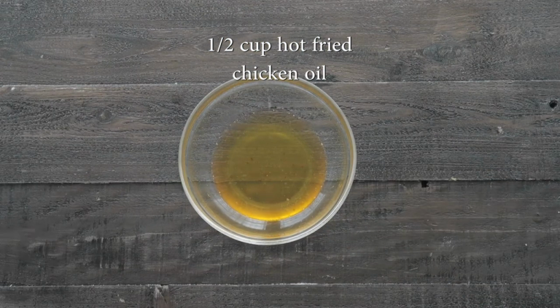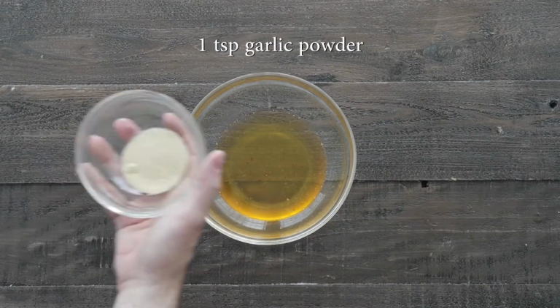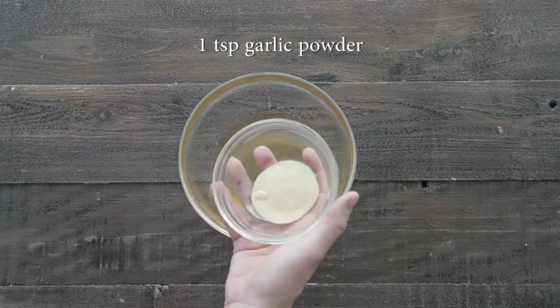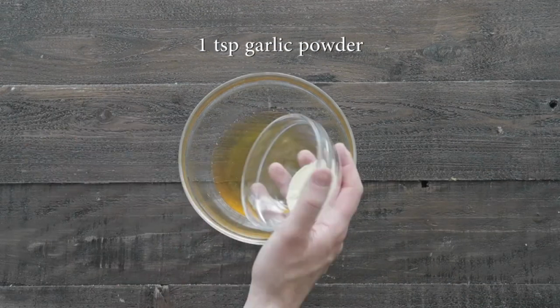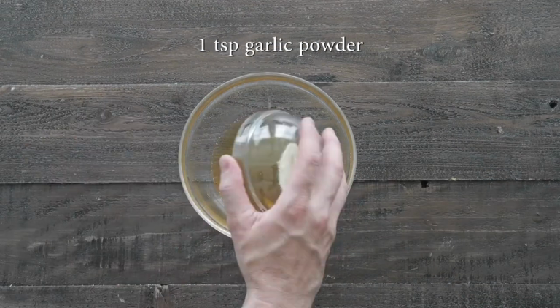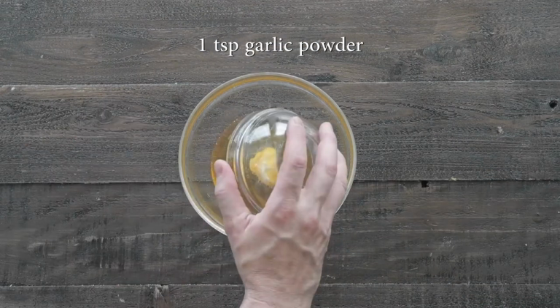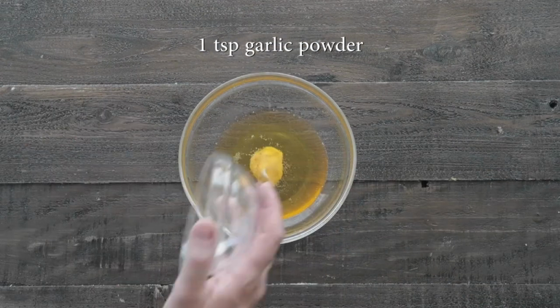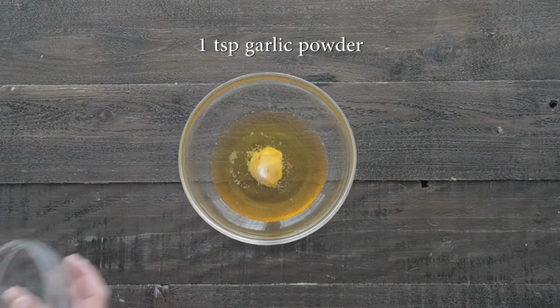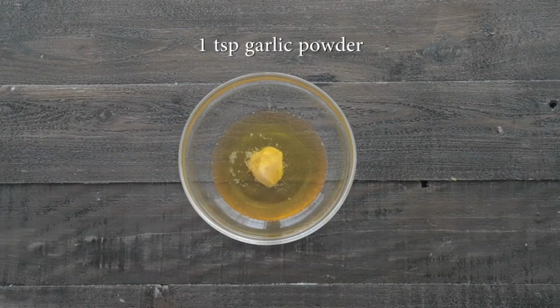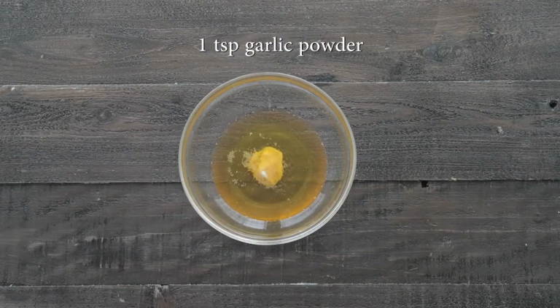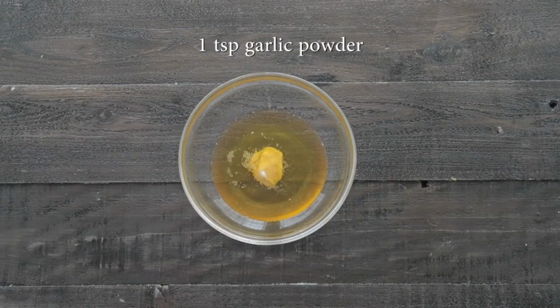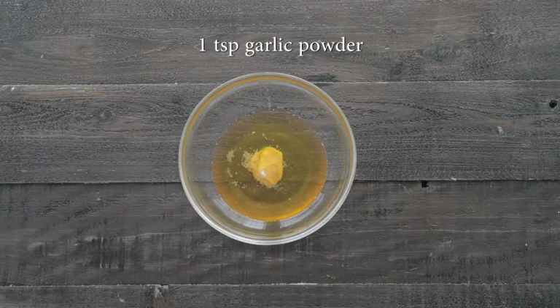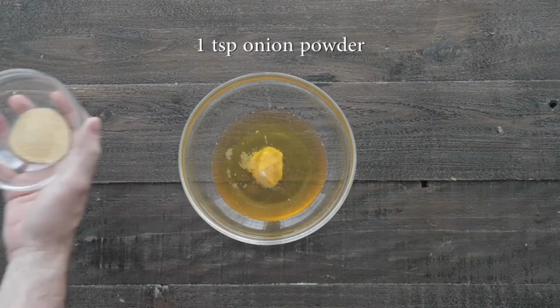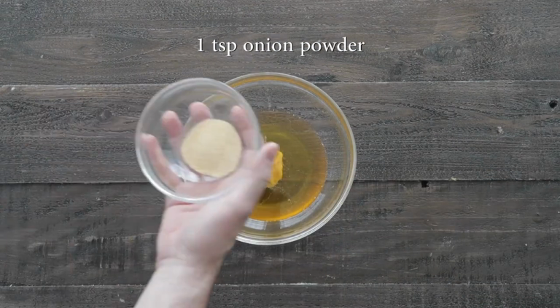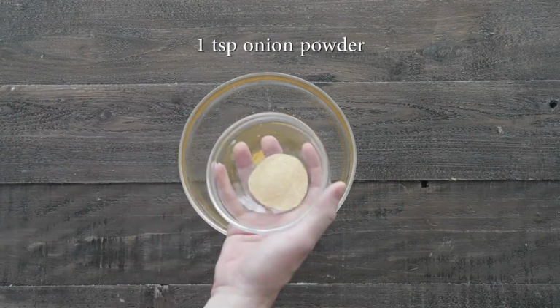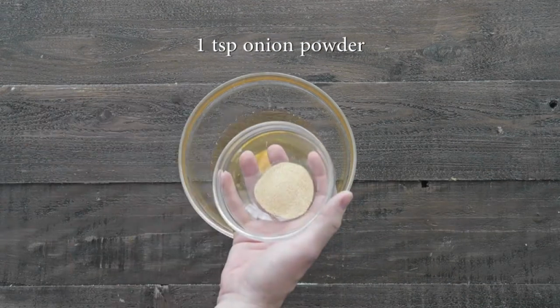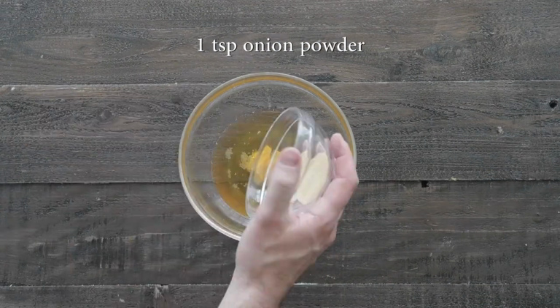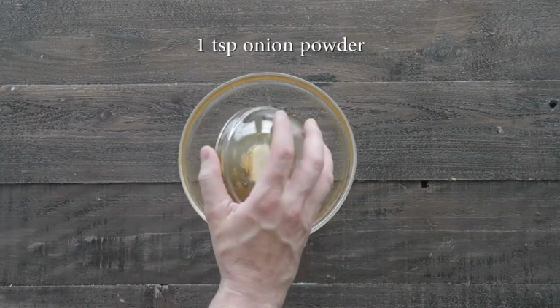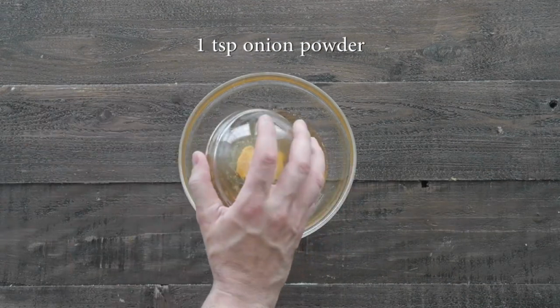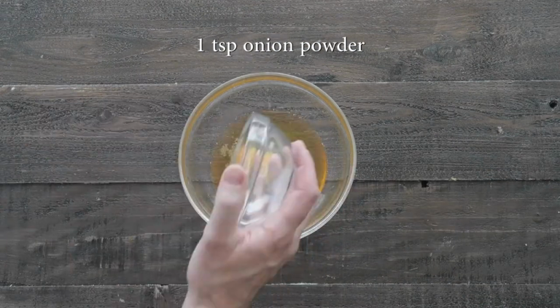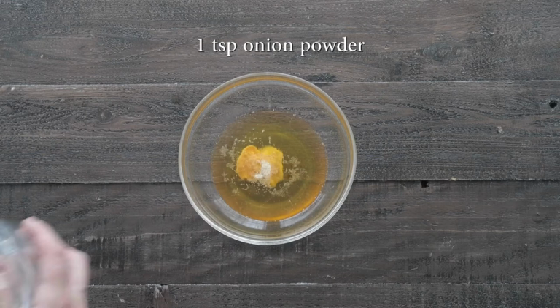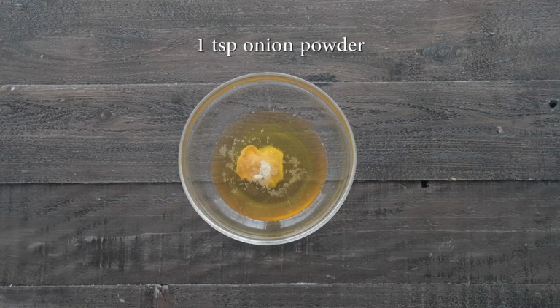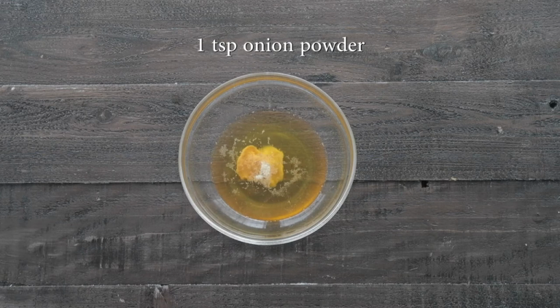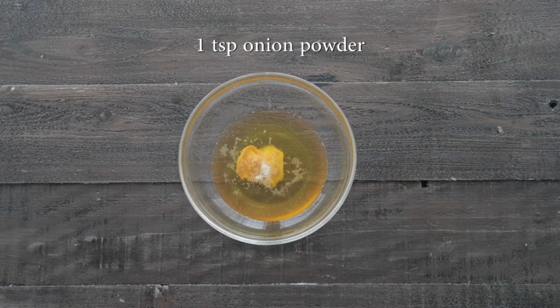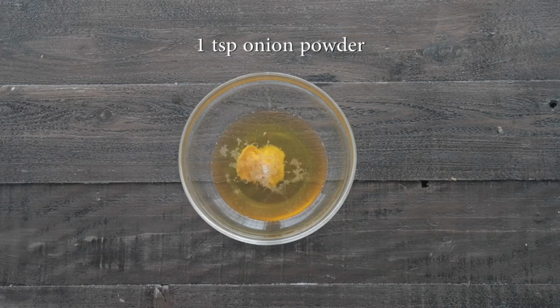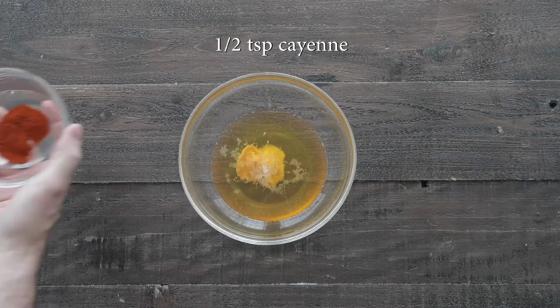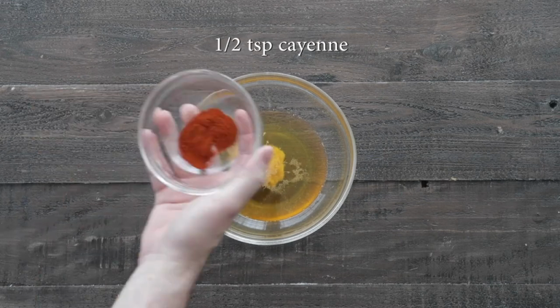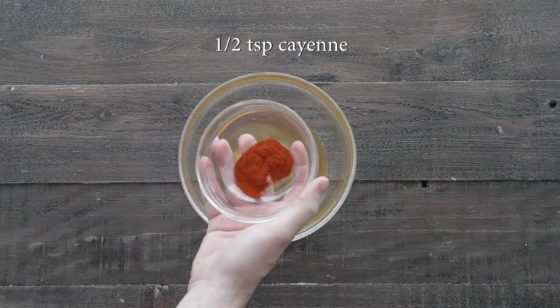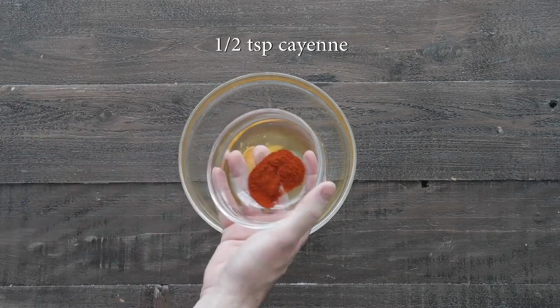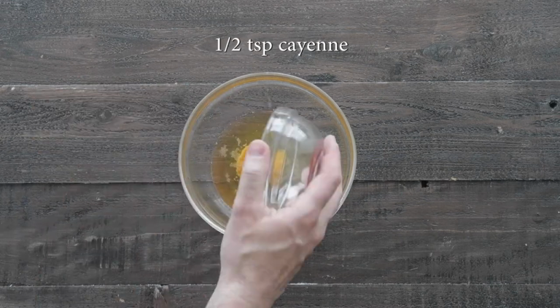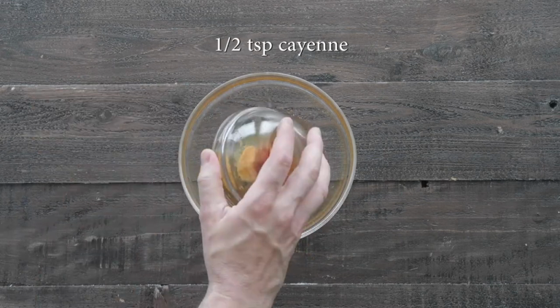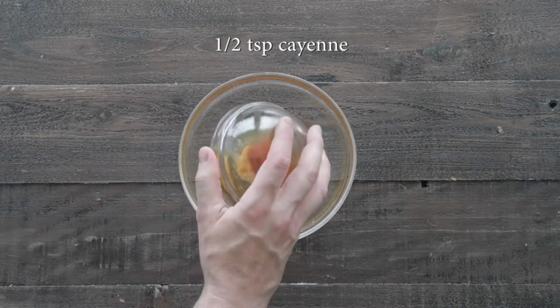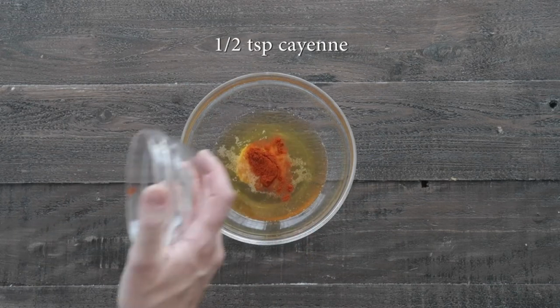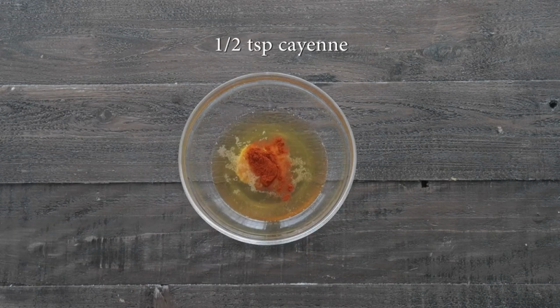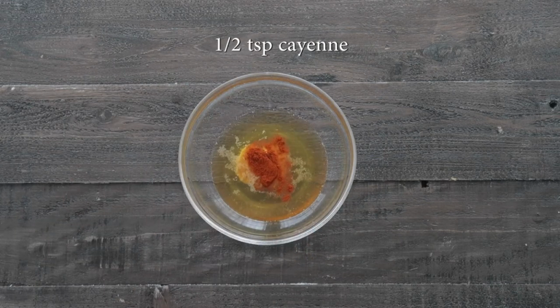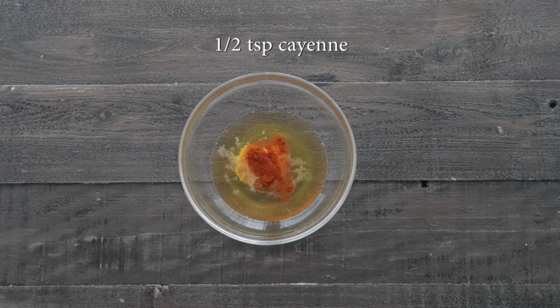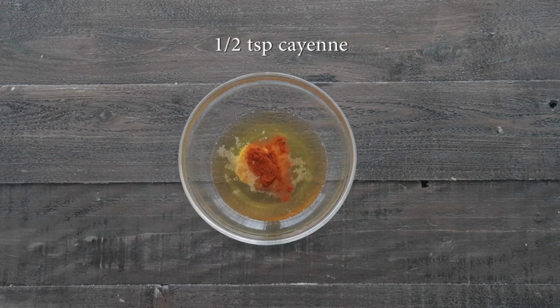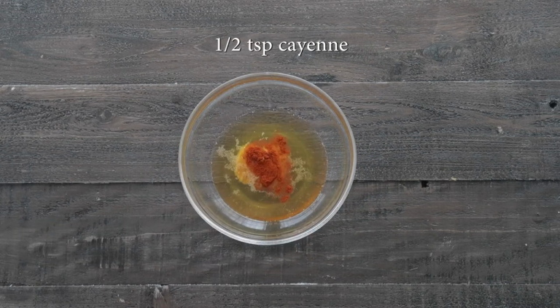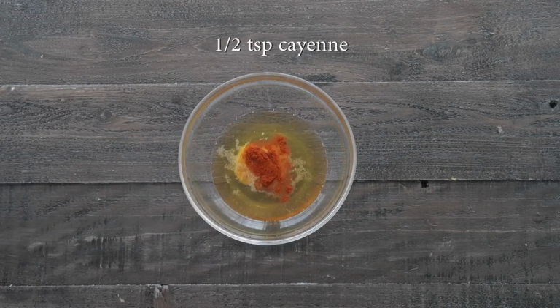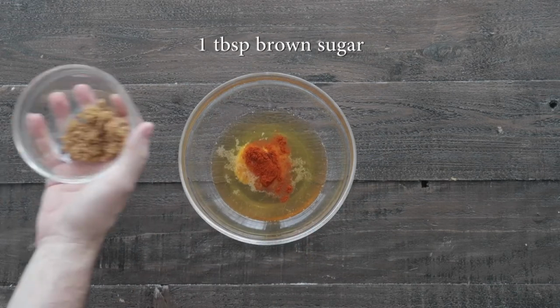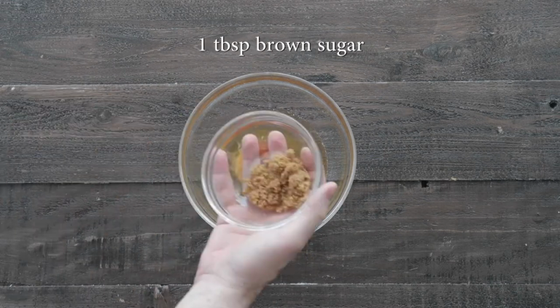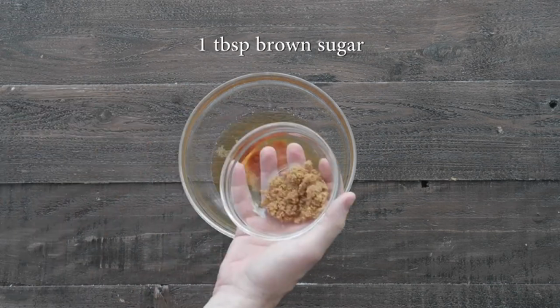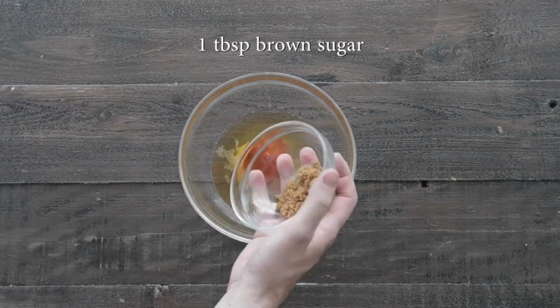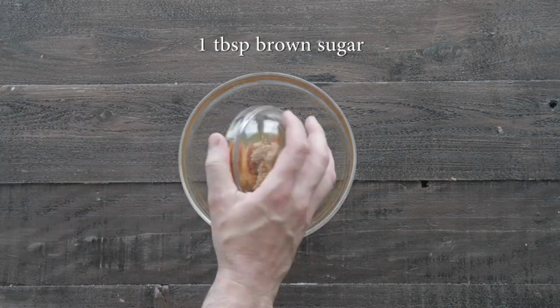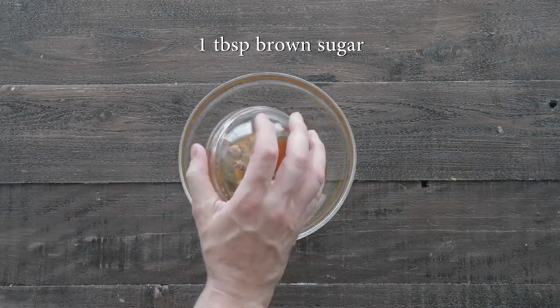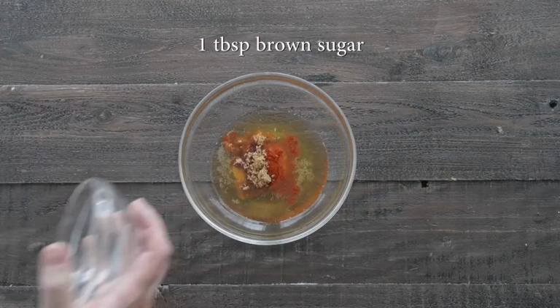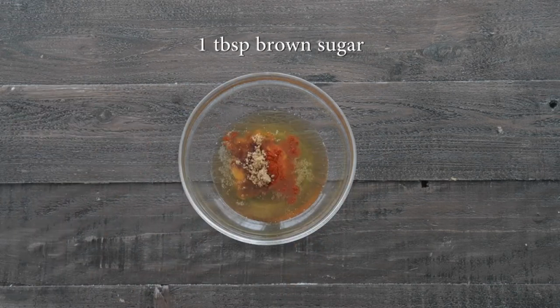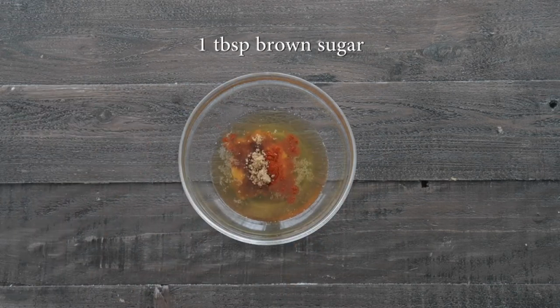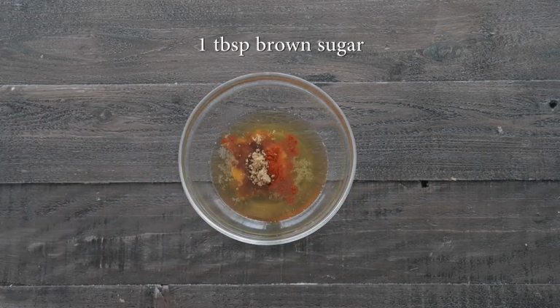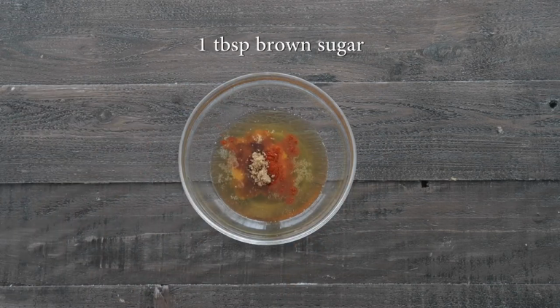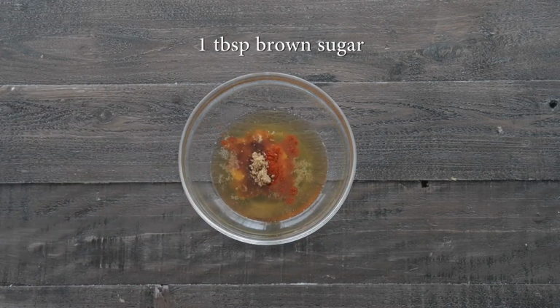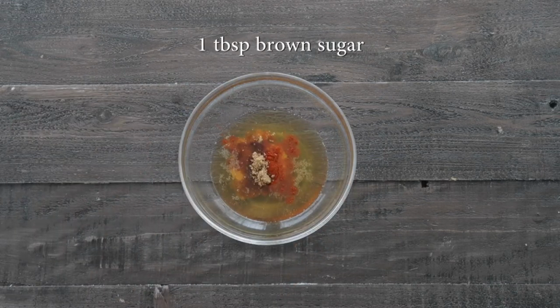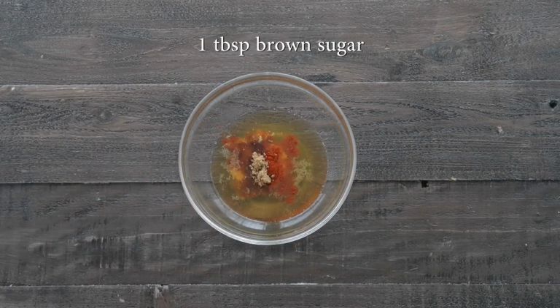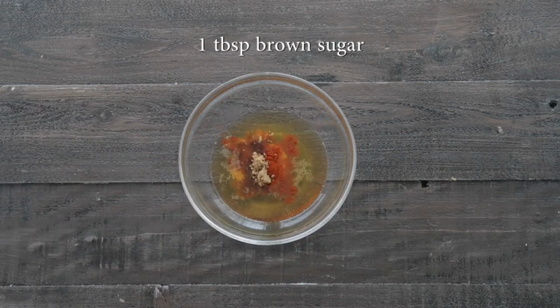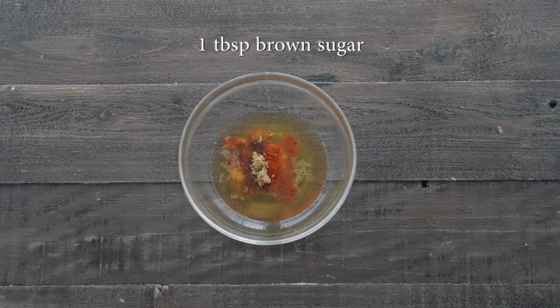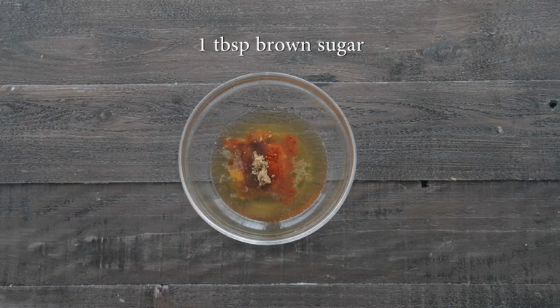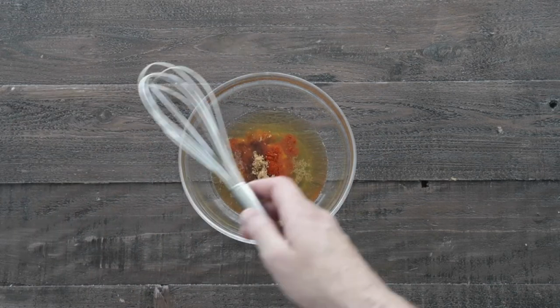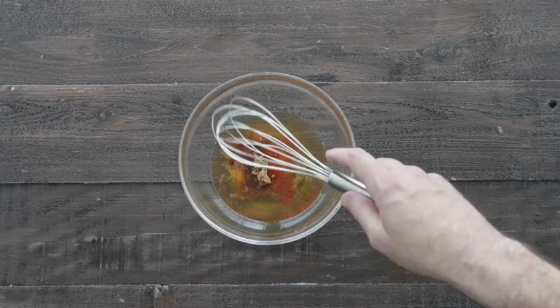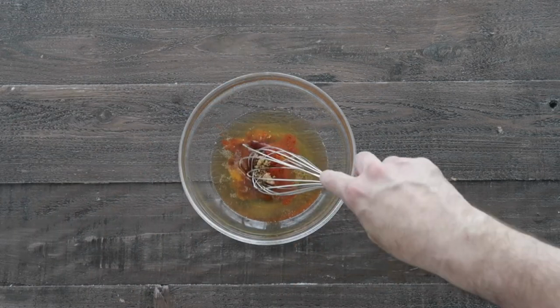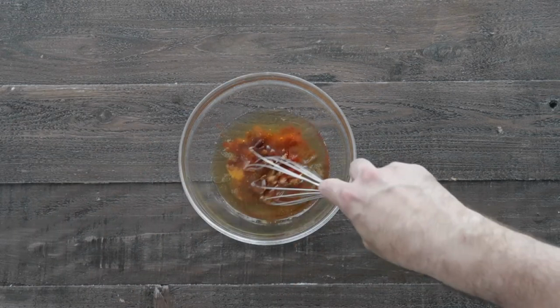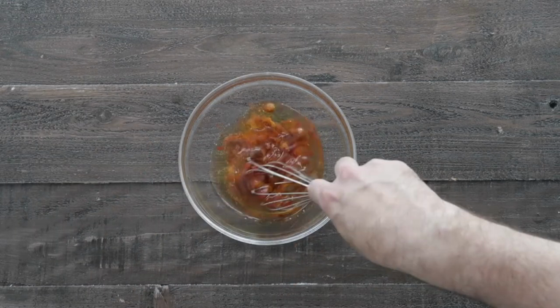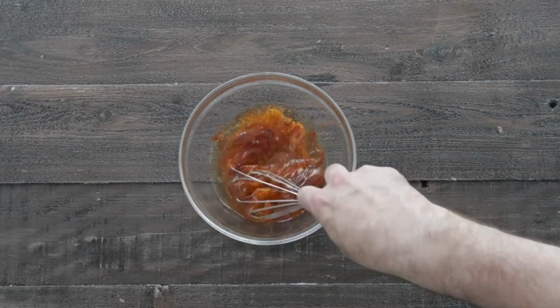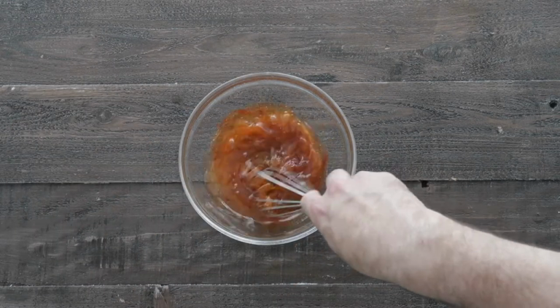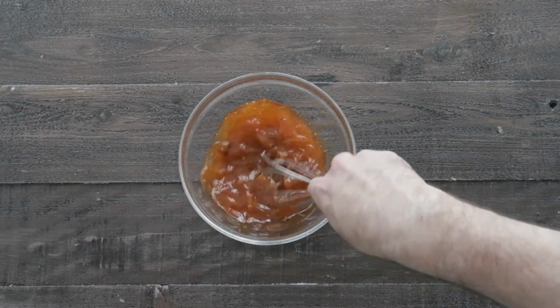We're gonna add in some garlic powder, onion powder, cayenne, and a little bit of brown sugar. This is what makes our Nashville hot chicken sauce.